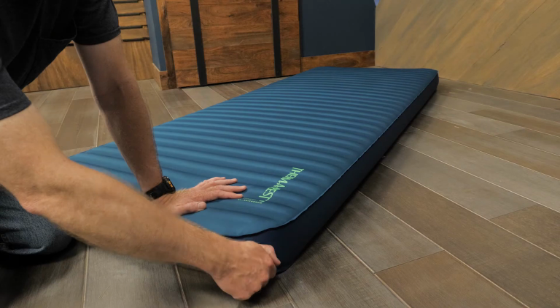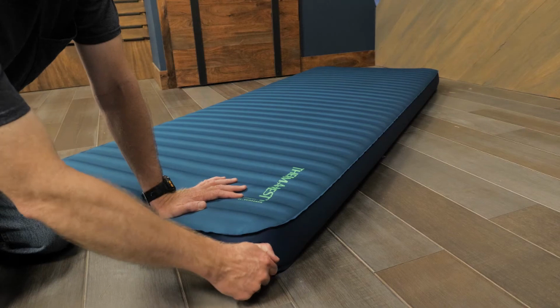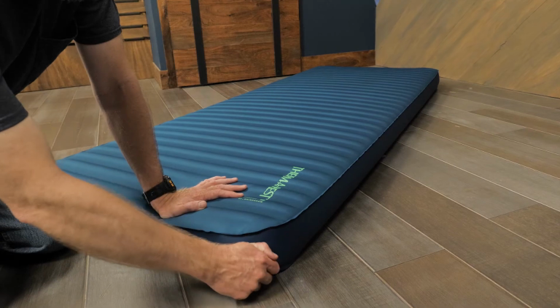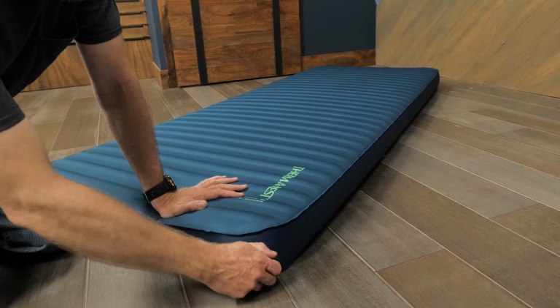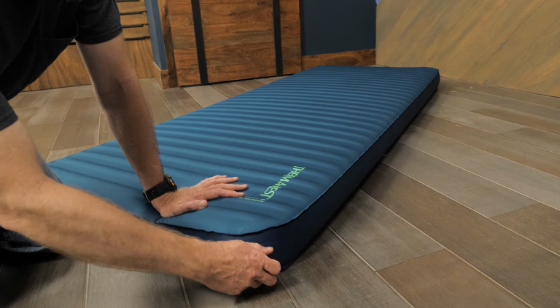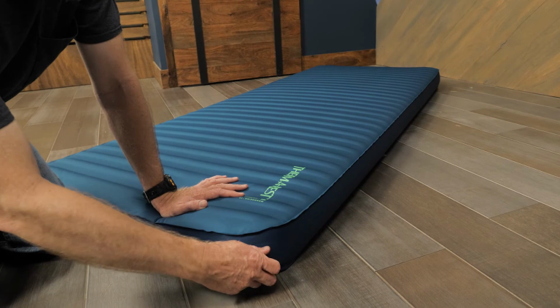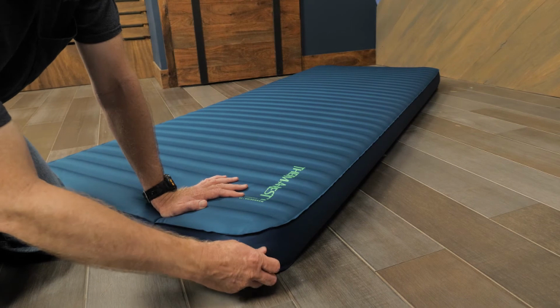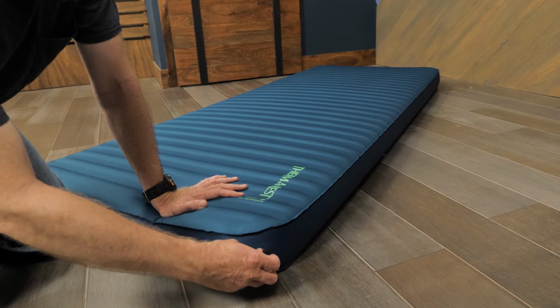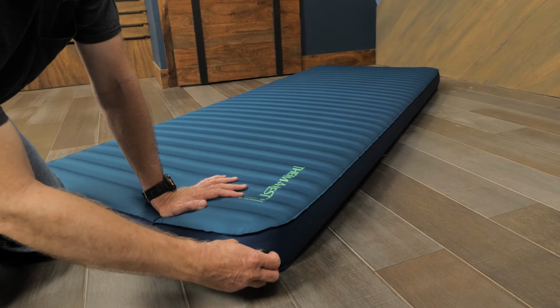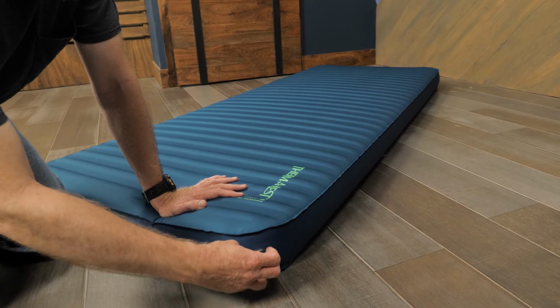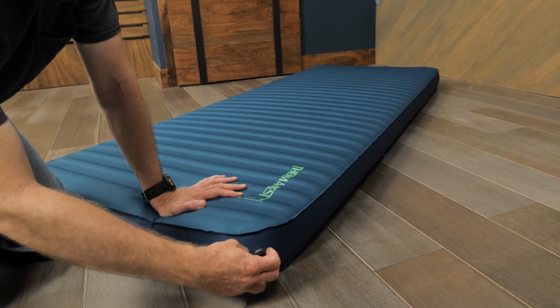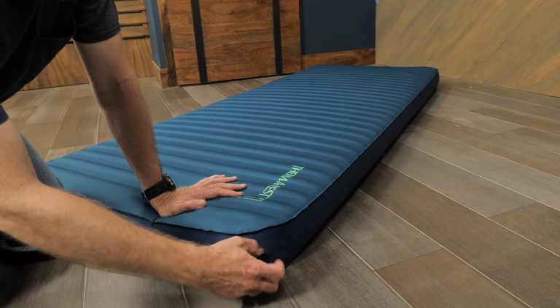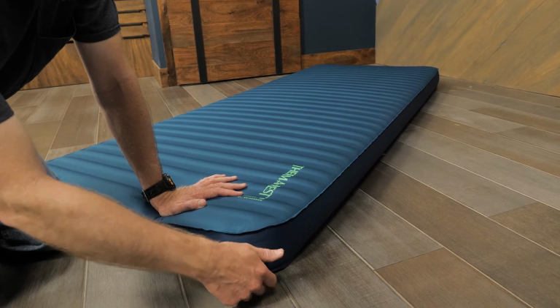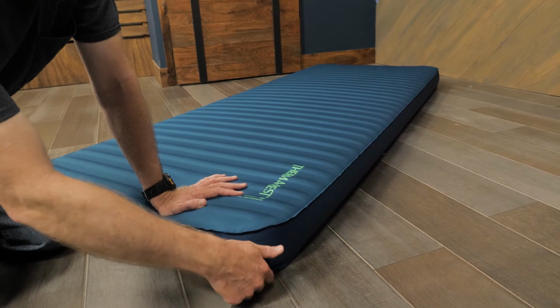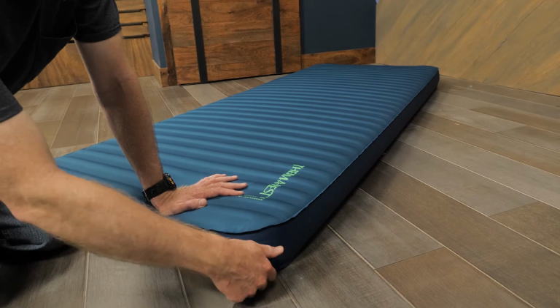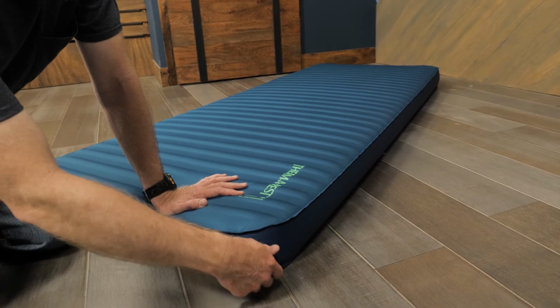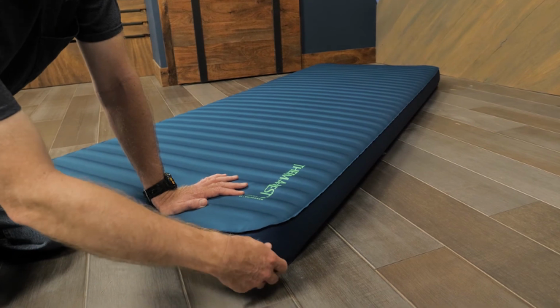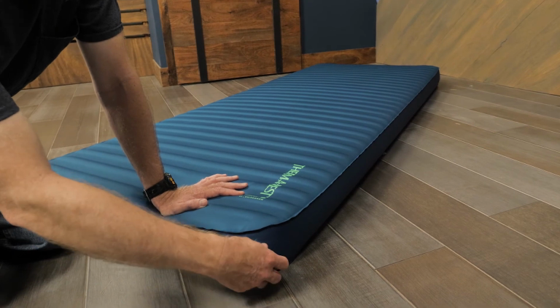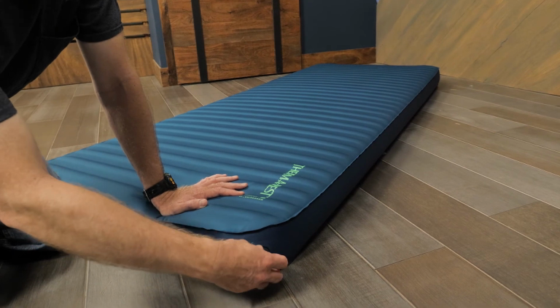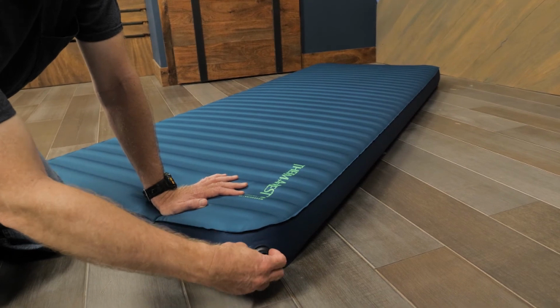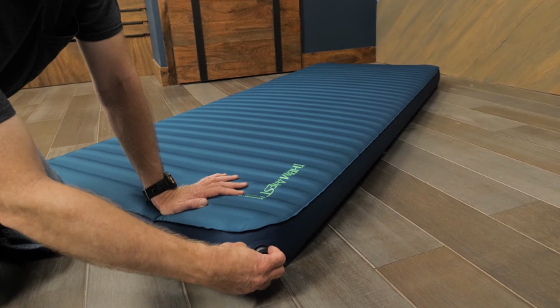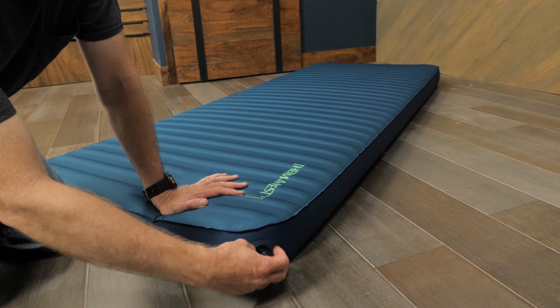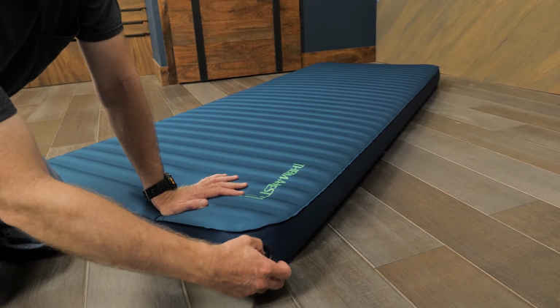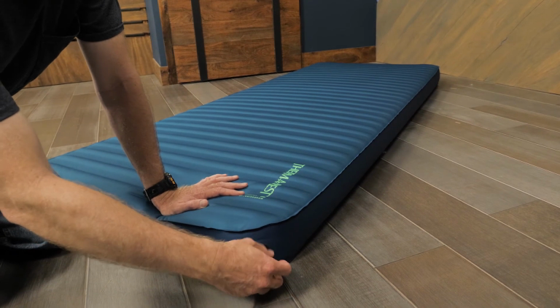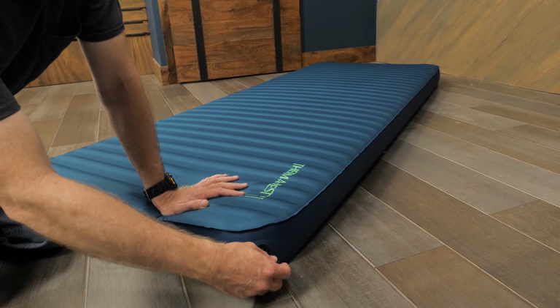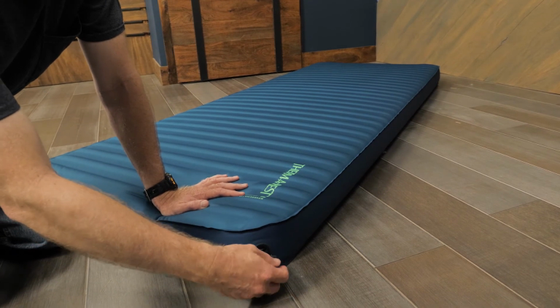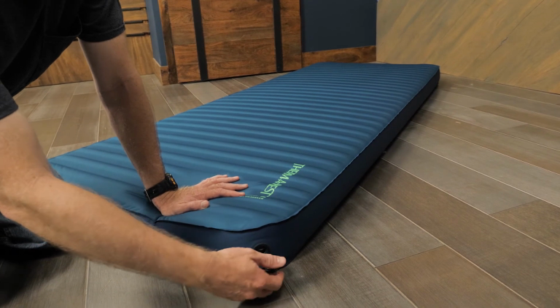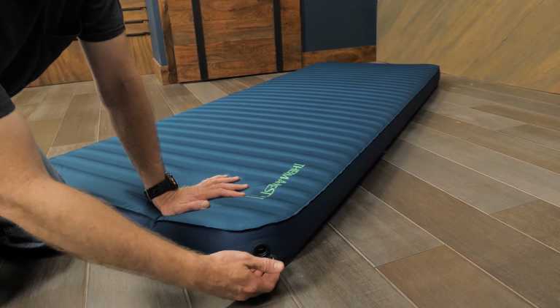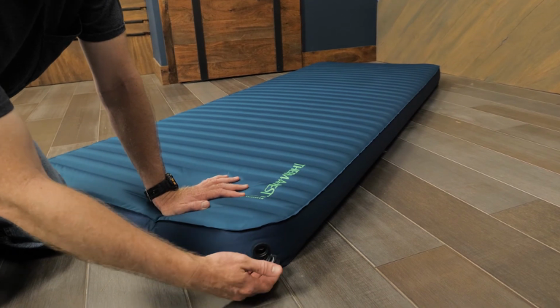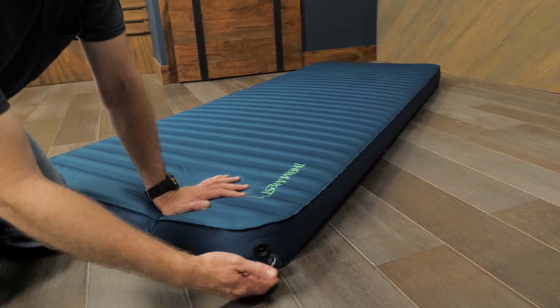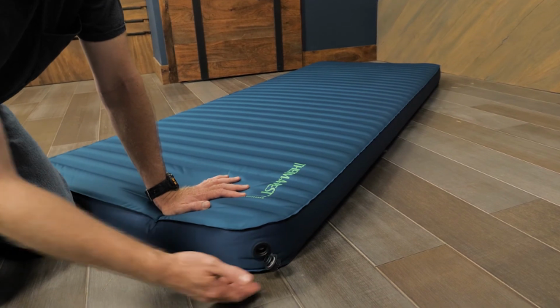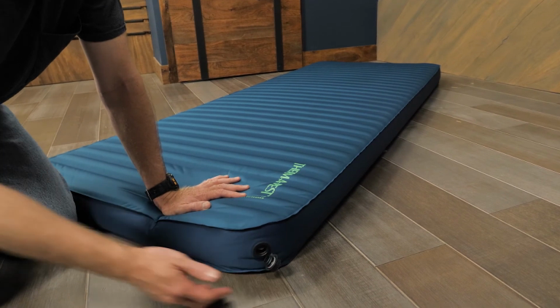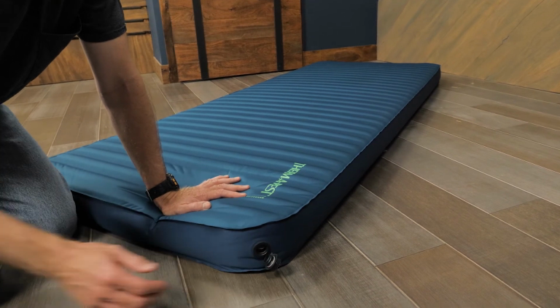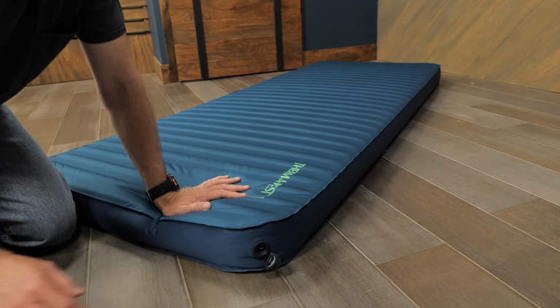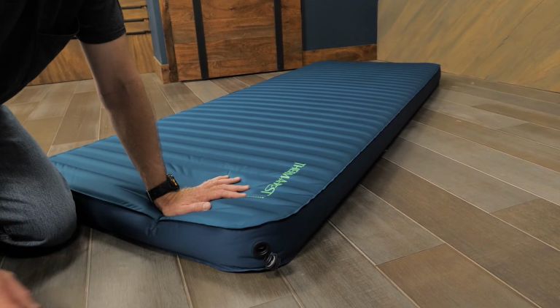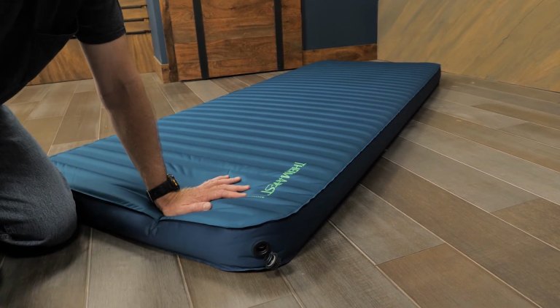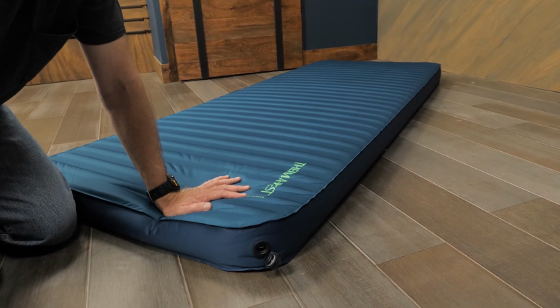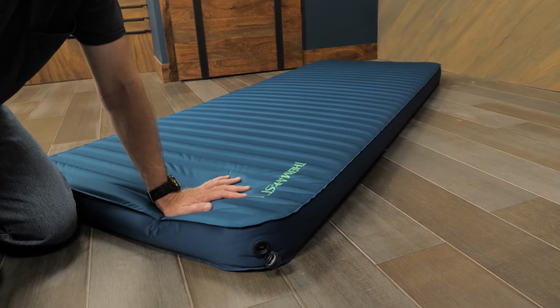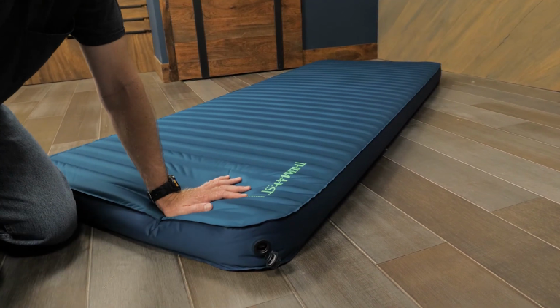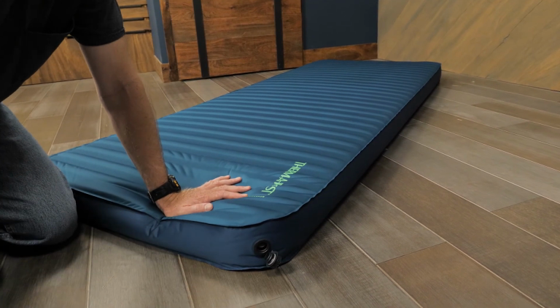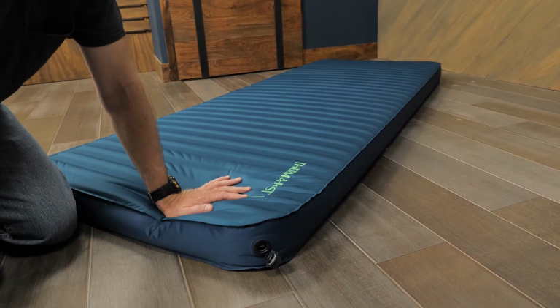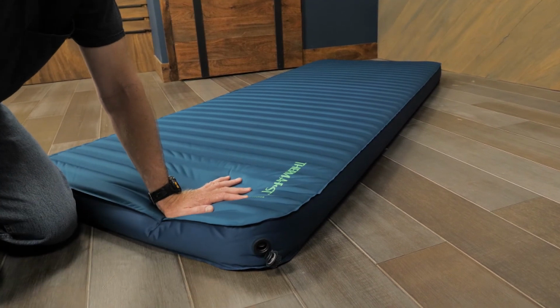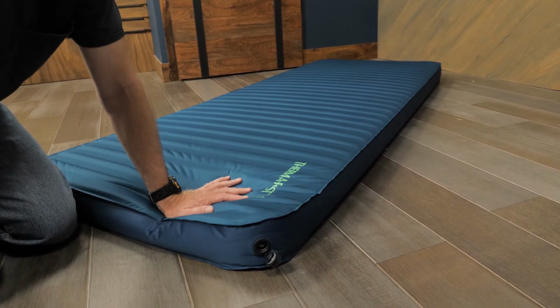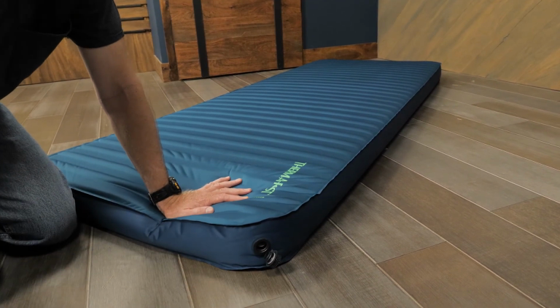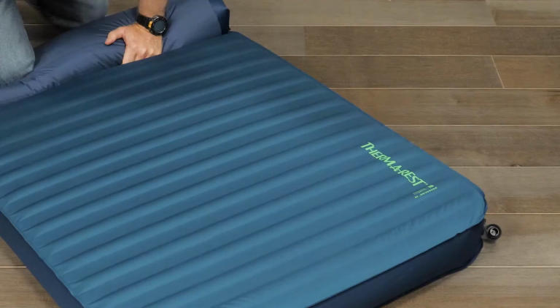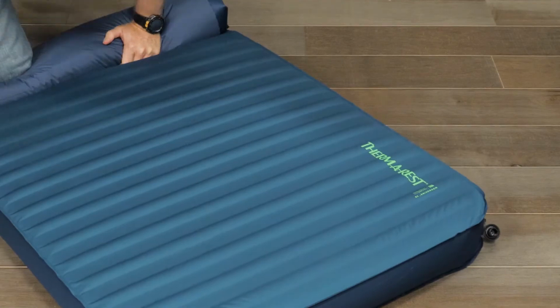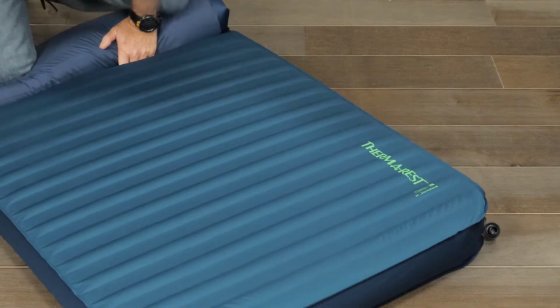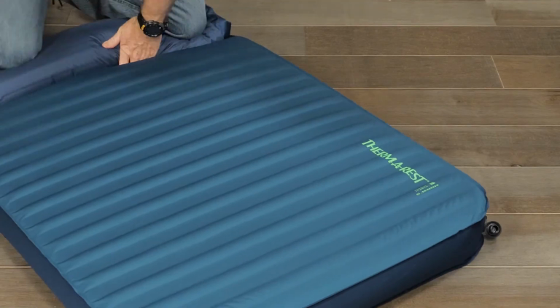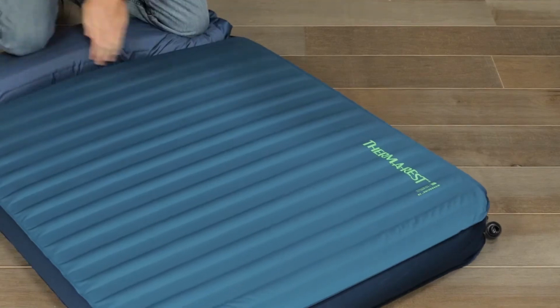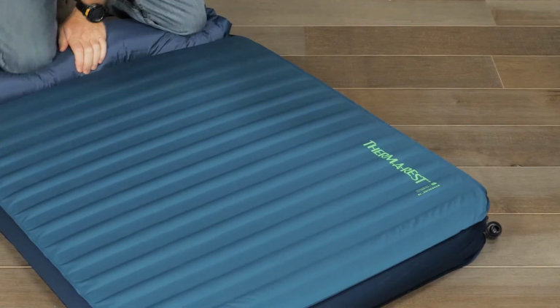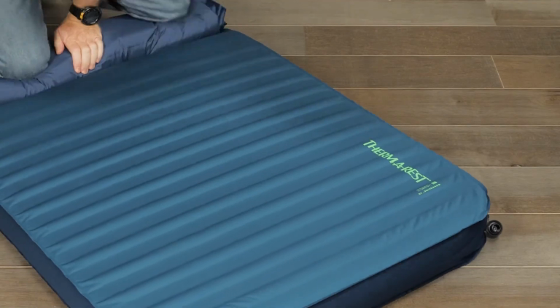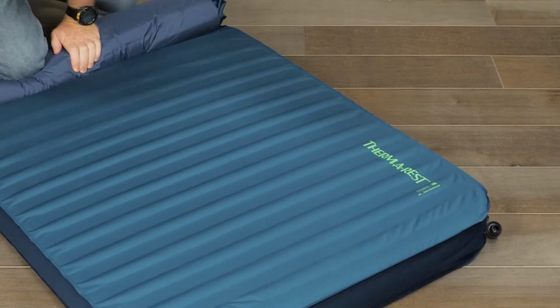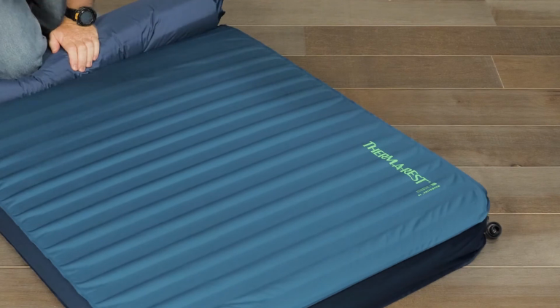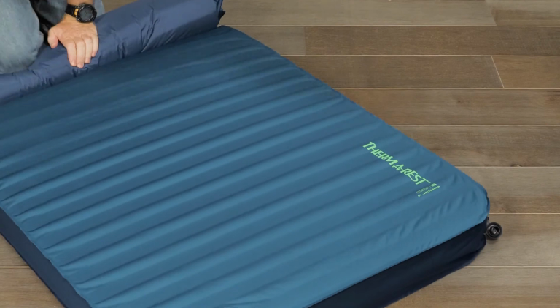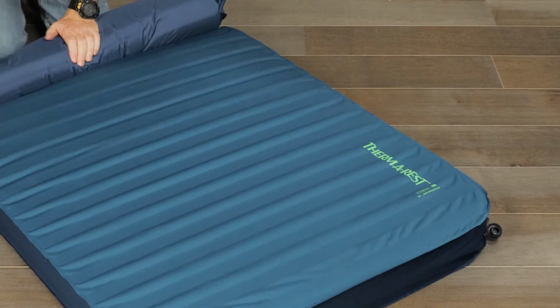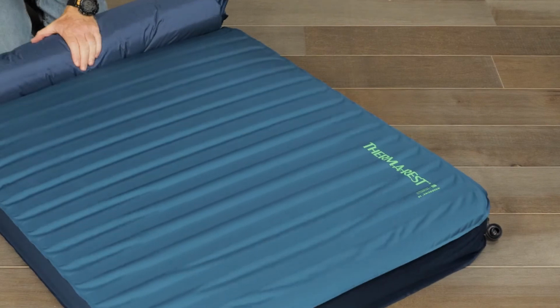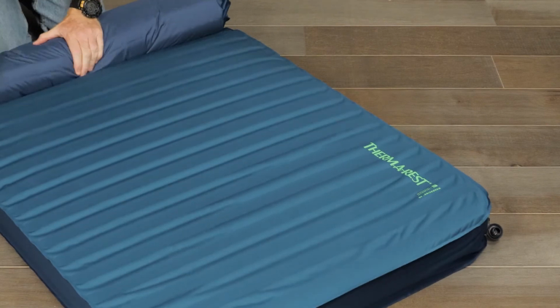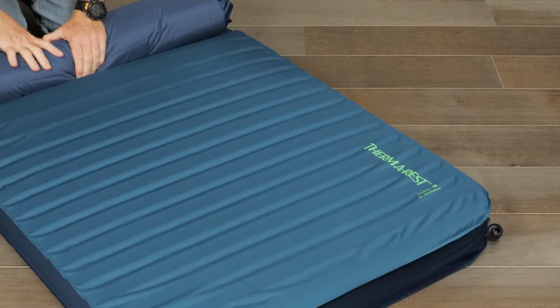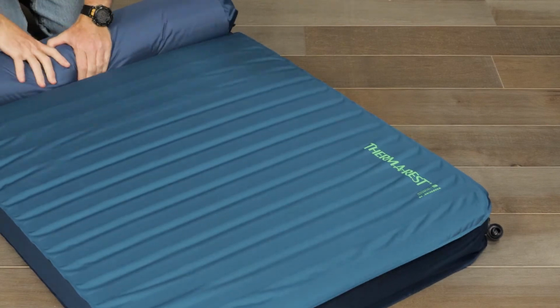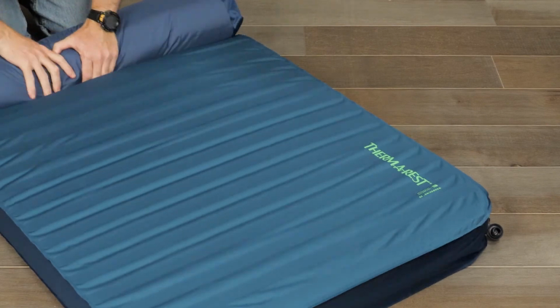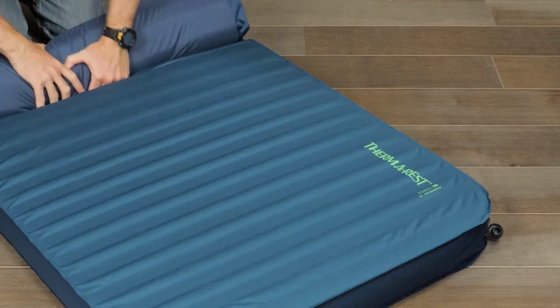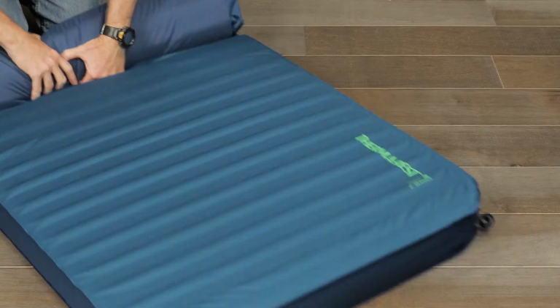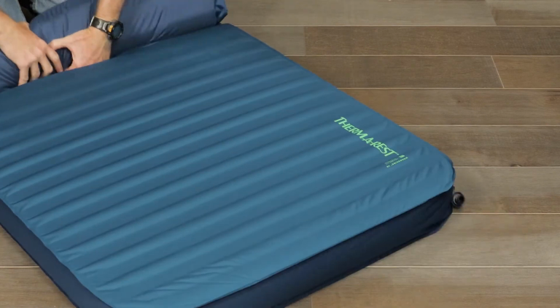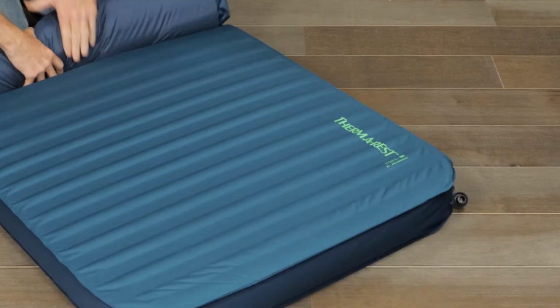When you're ready to pack the pad, open the one-way deflate valve labeled 'OUT' for fast and efficient deflation.